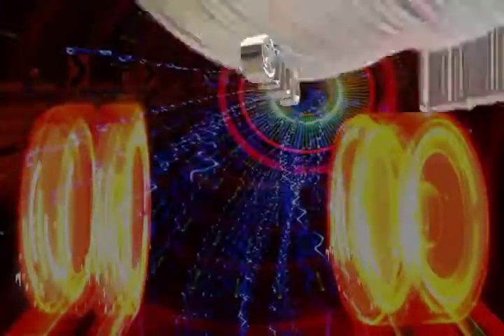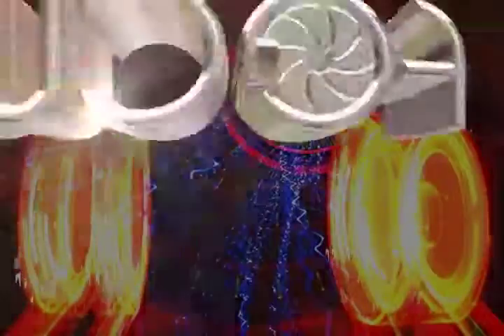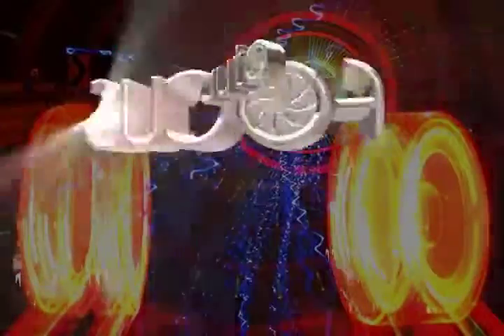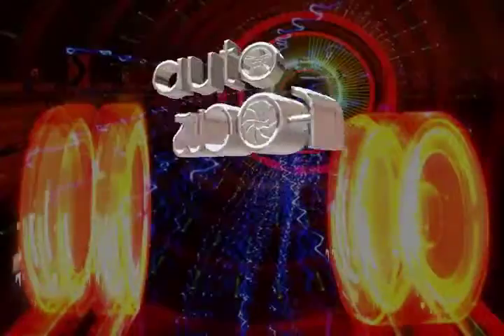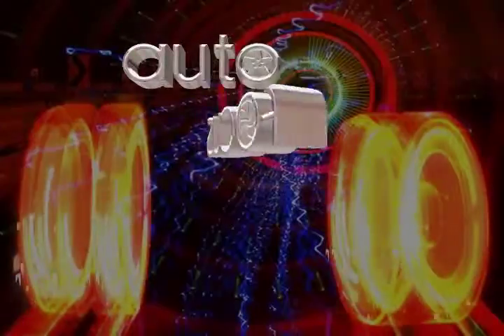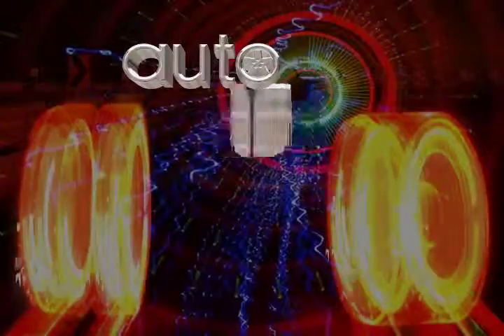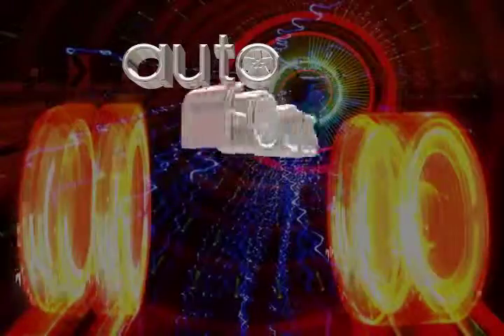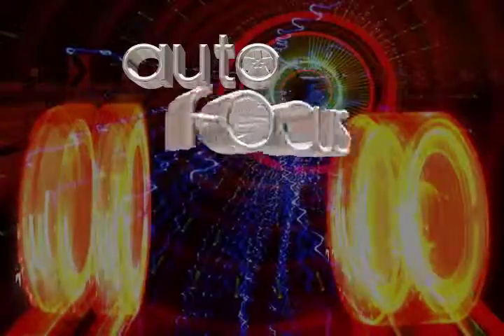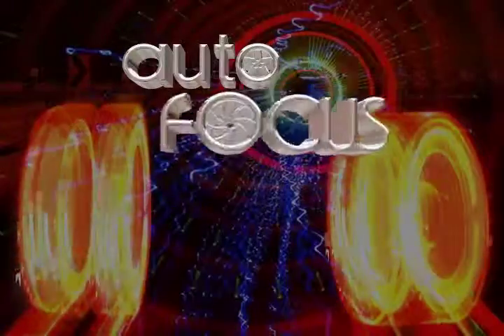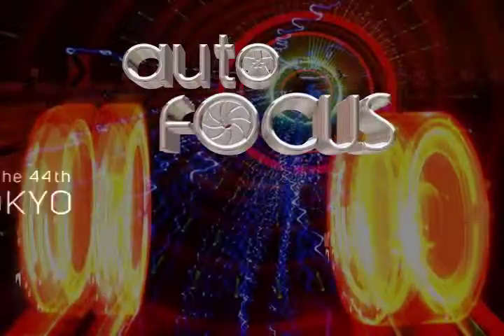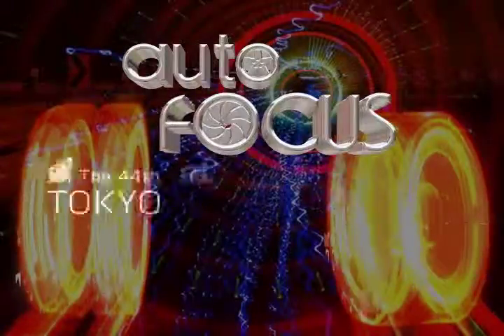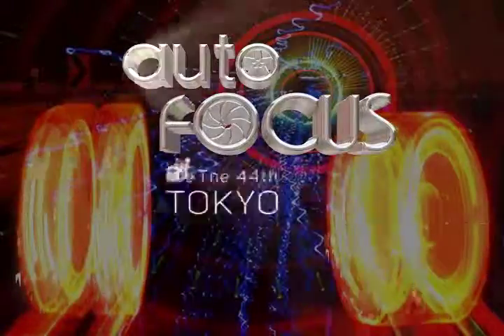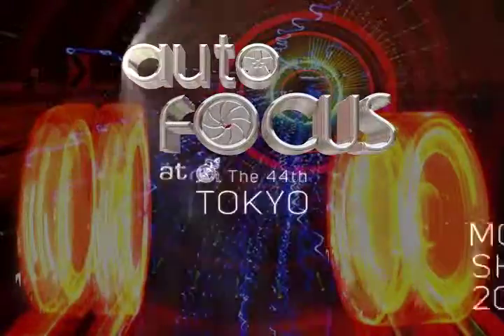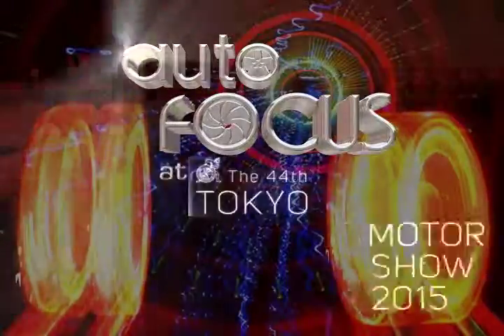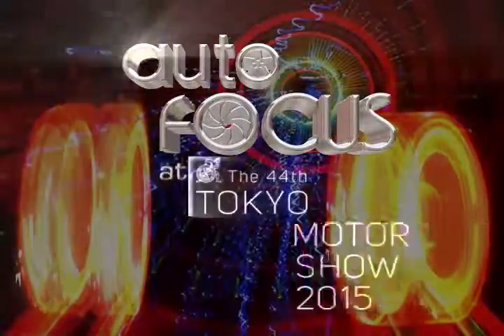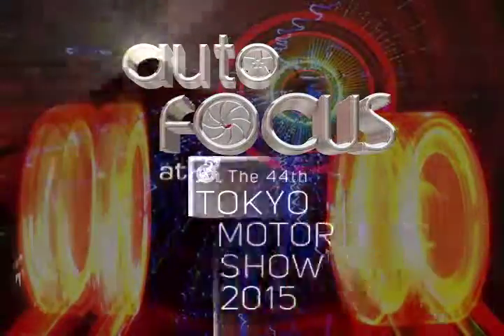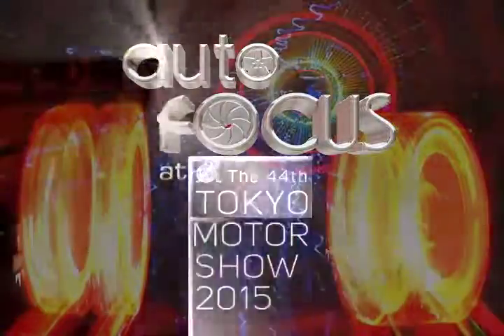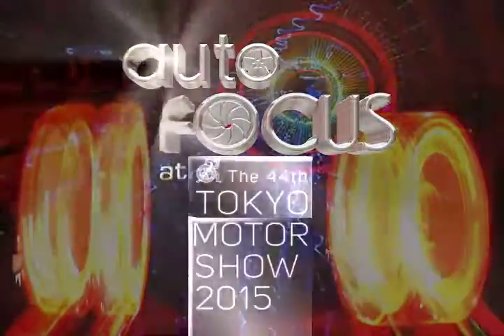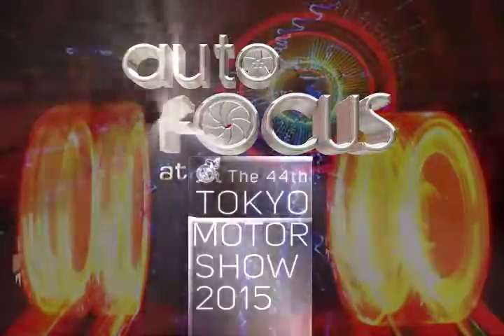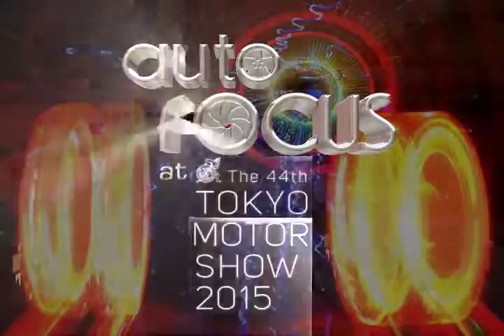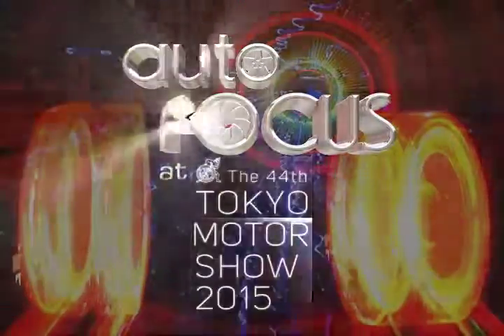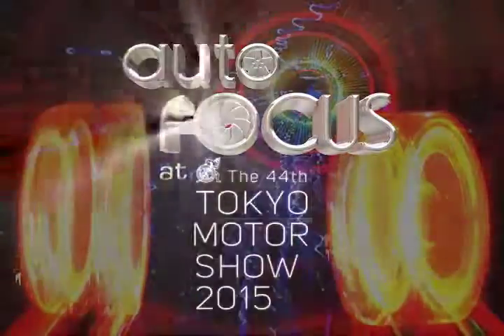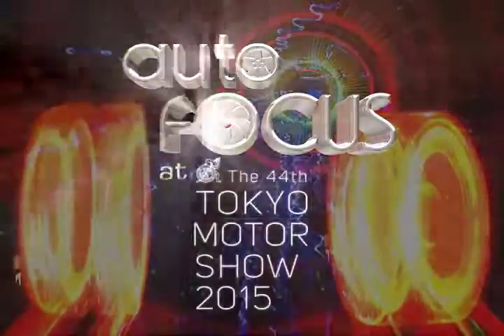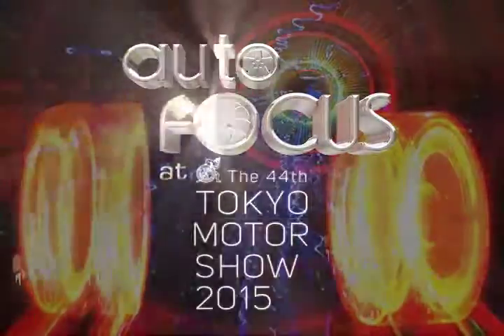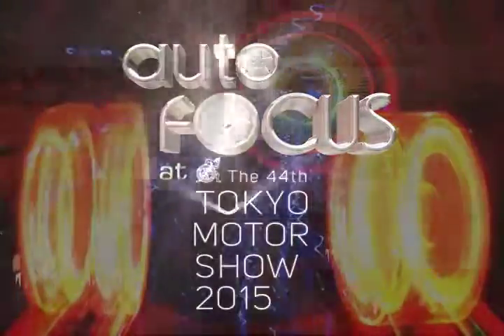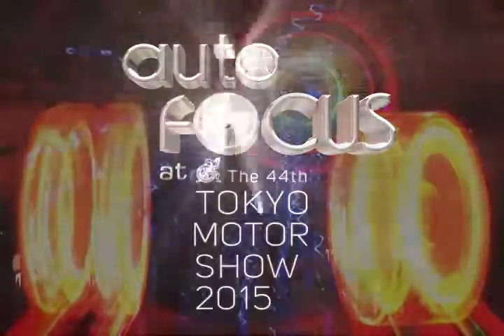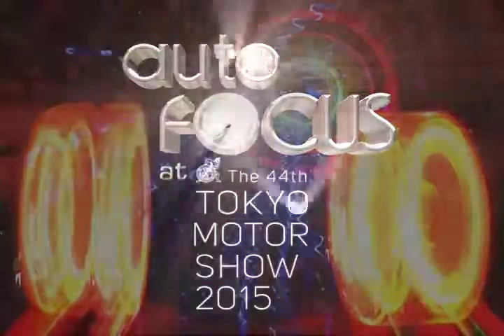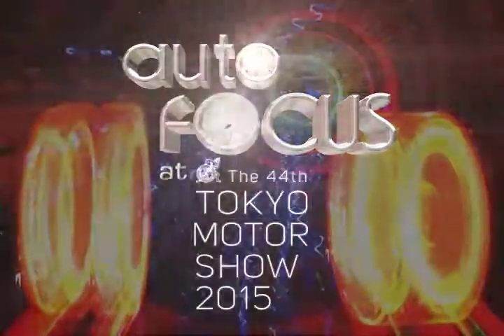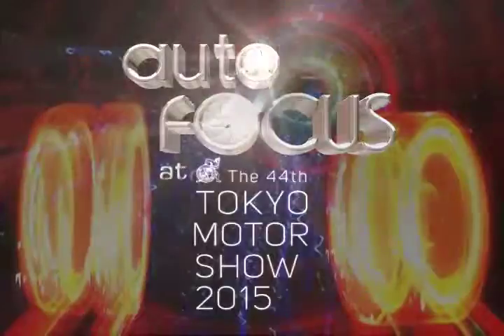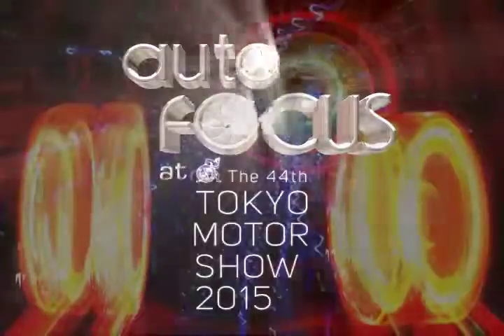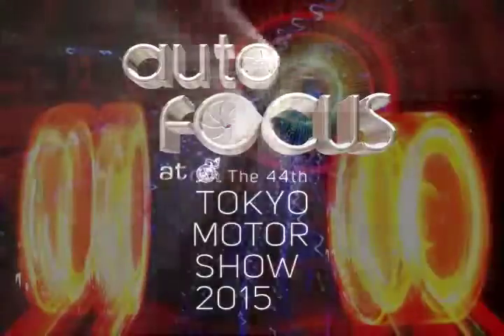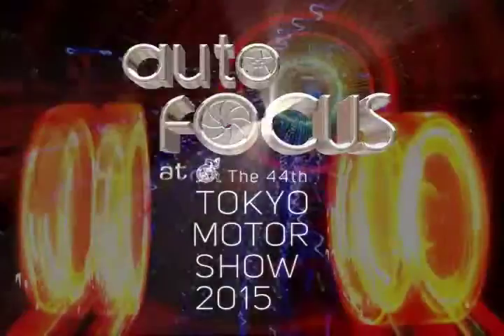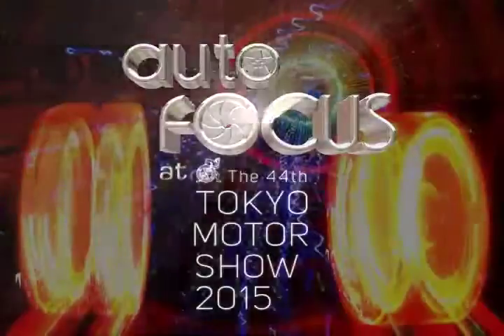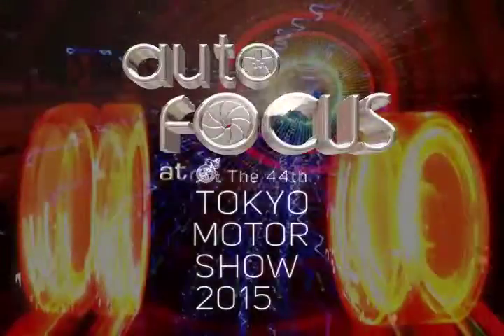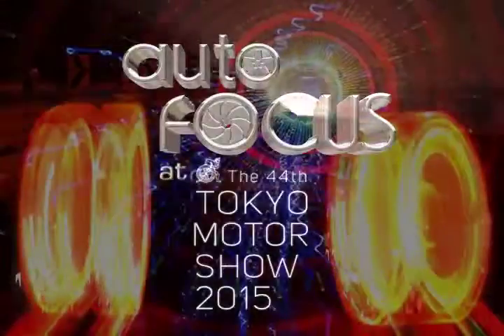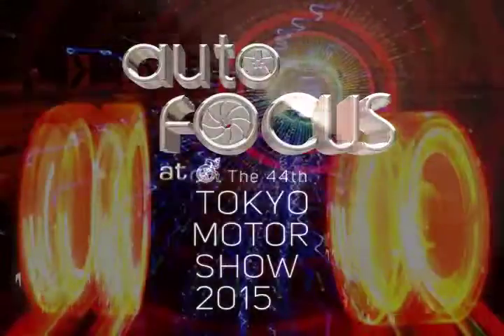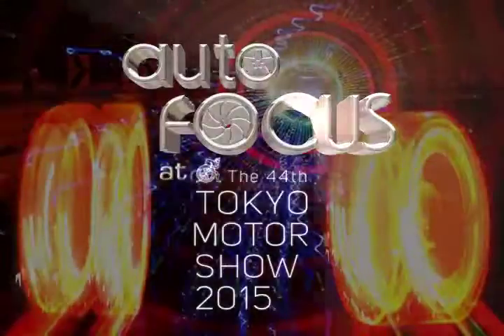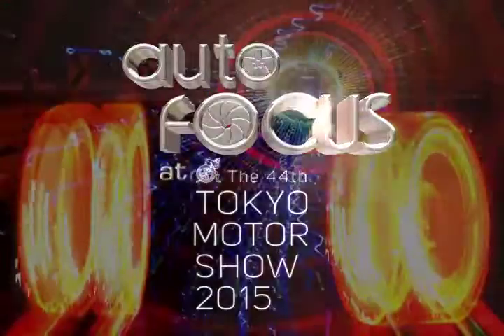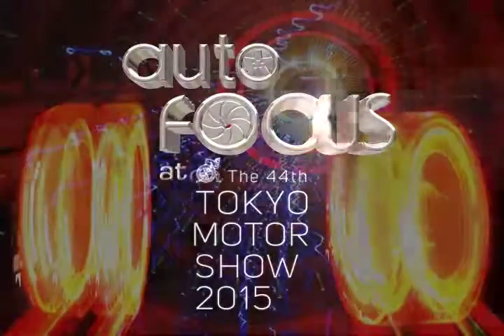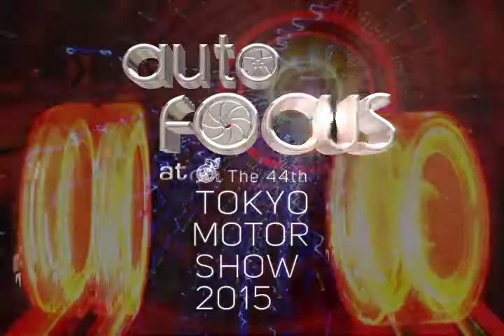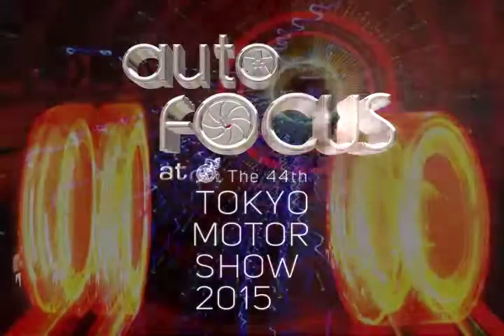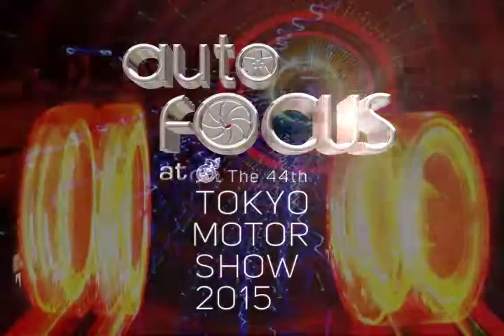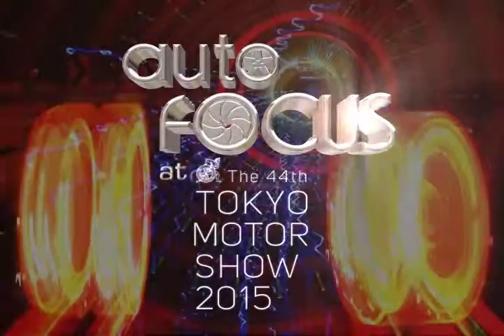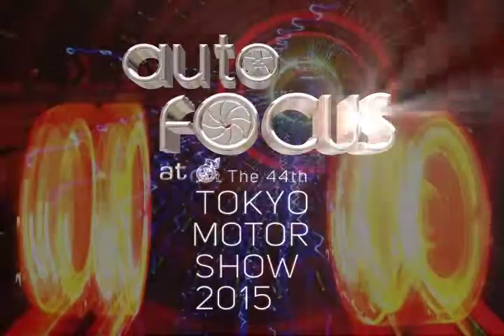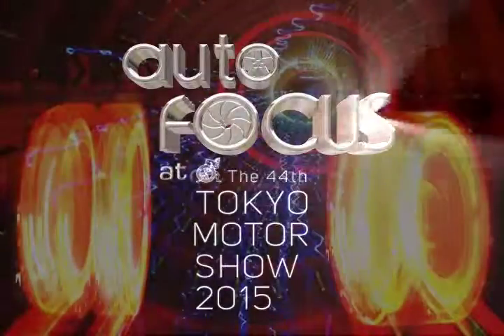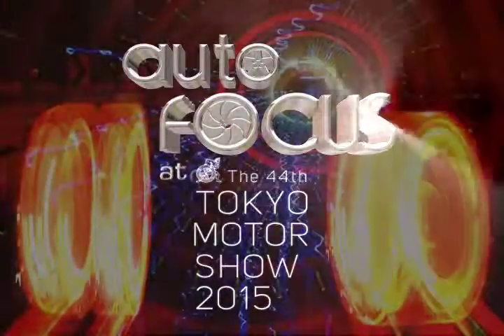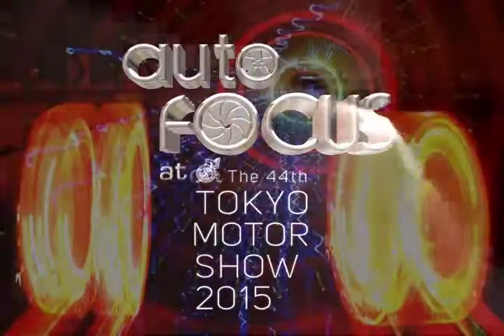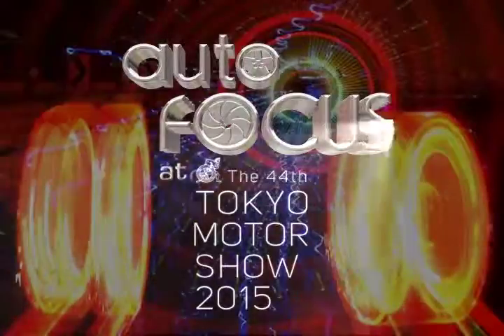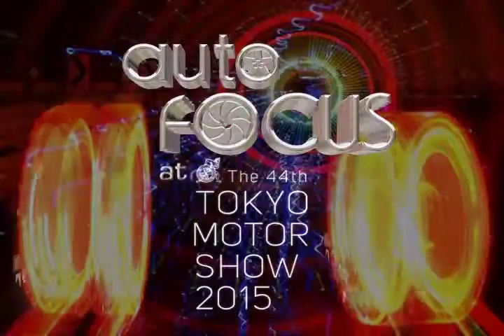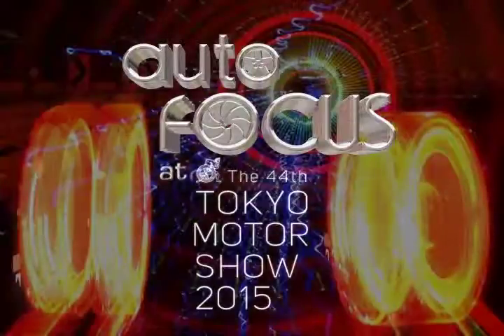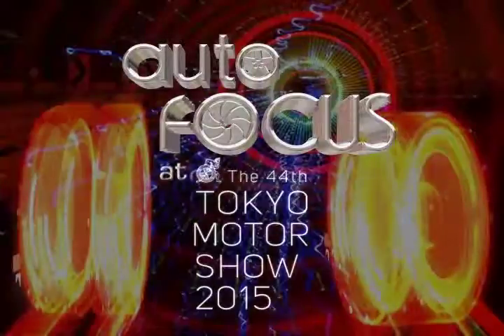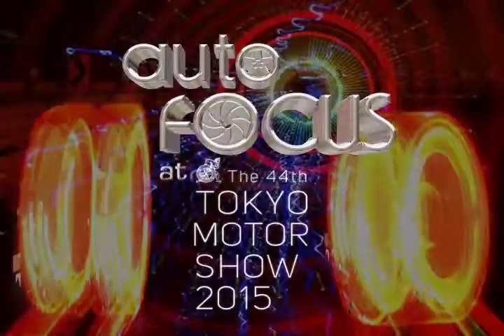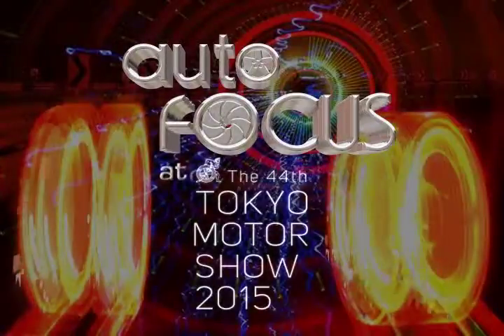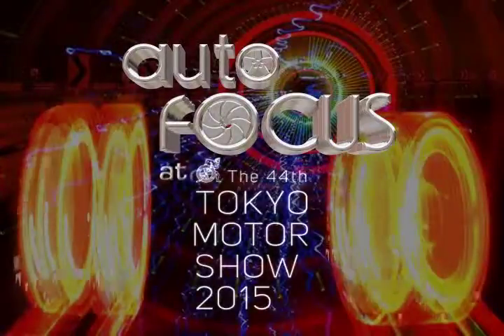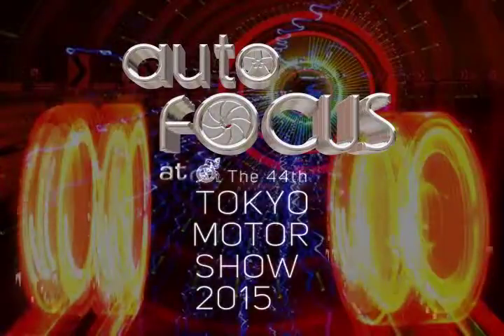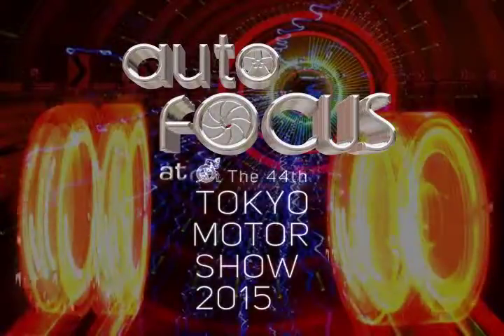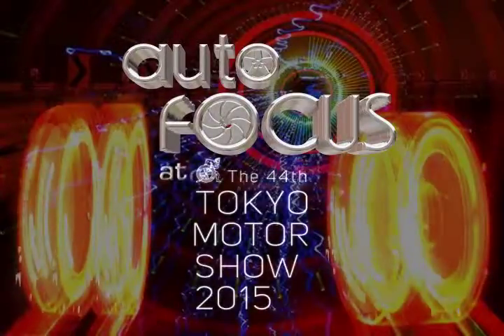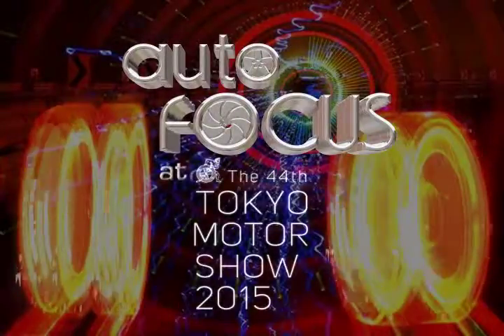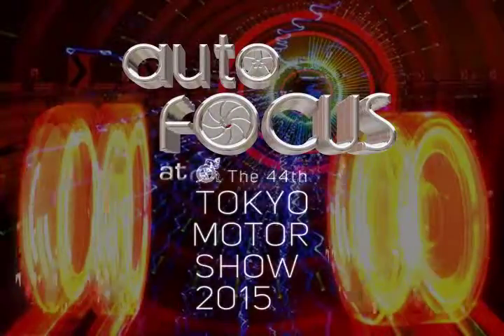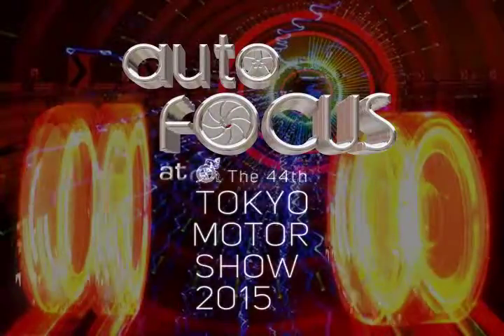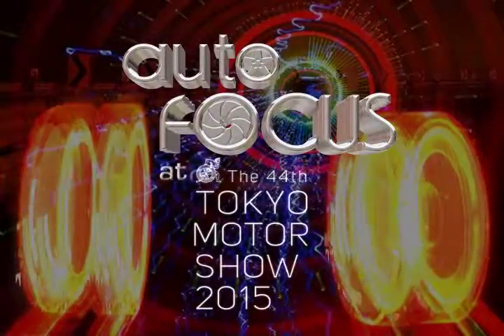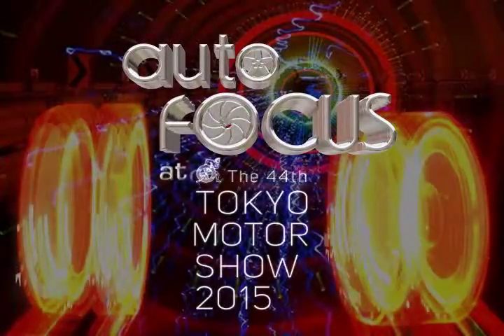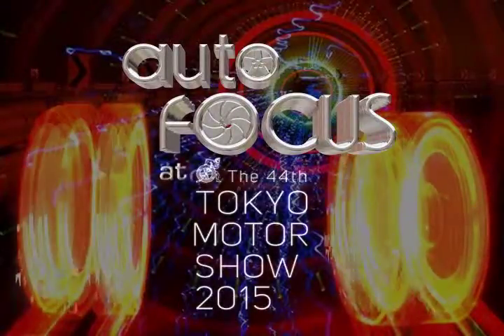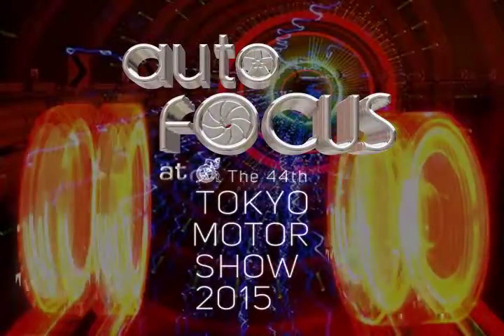You are watching a special episode of Autofocus, featuring the highlights of the 2015 Tokyo Motor Show.